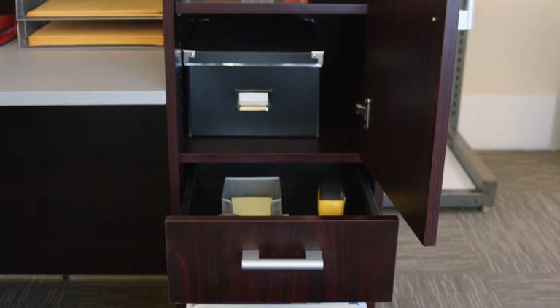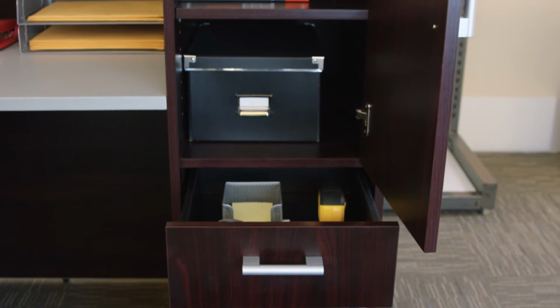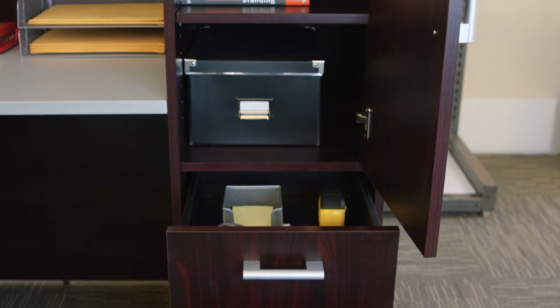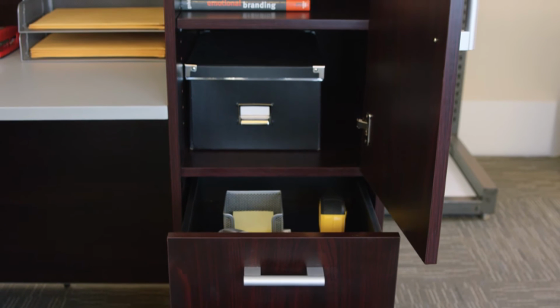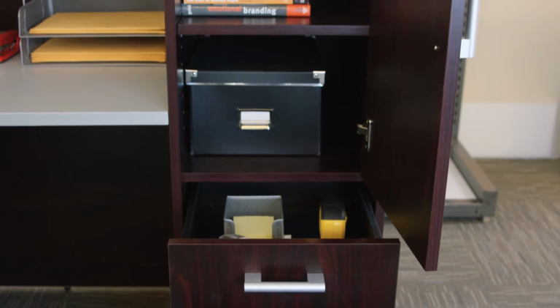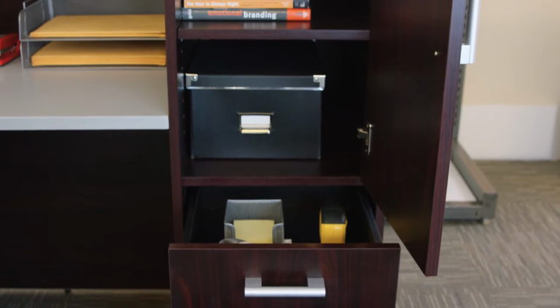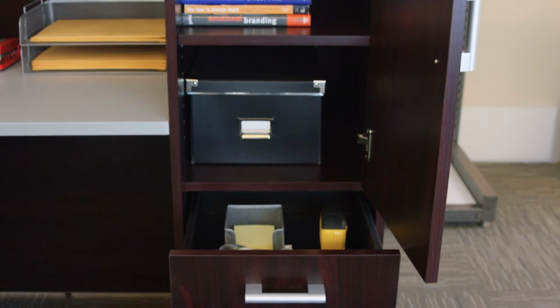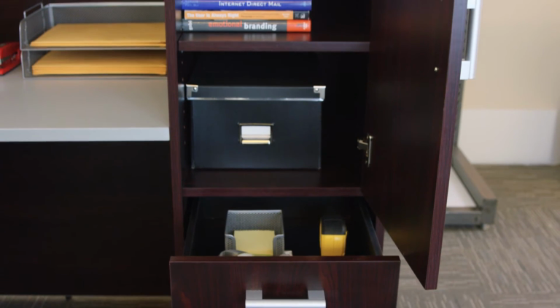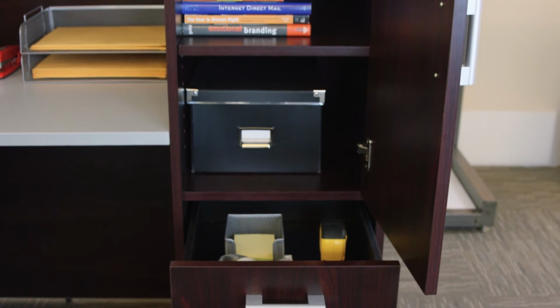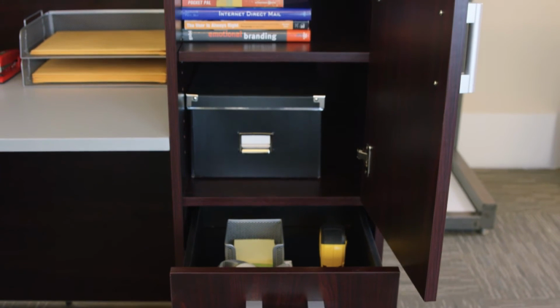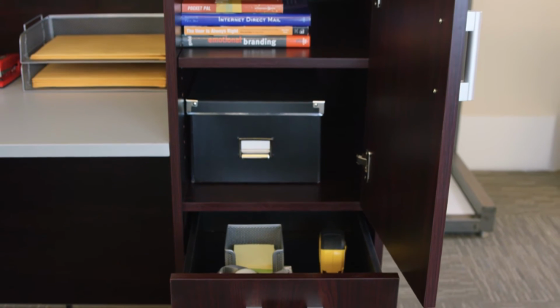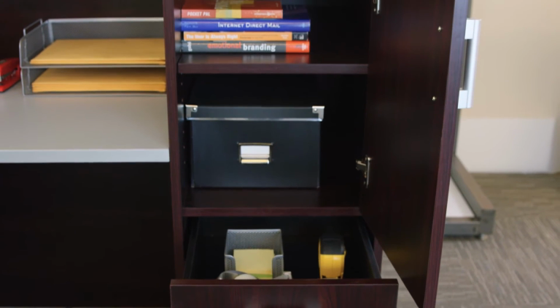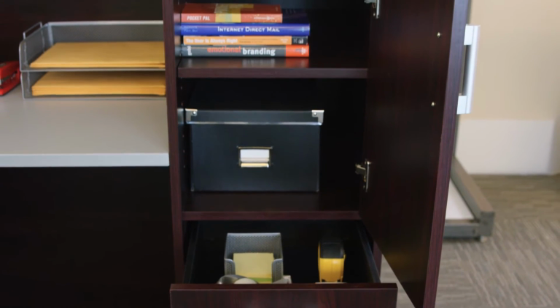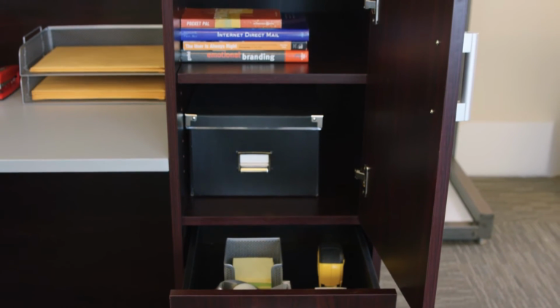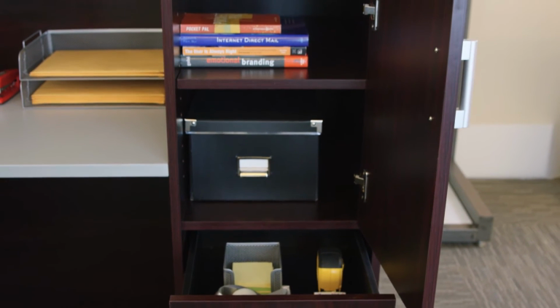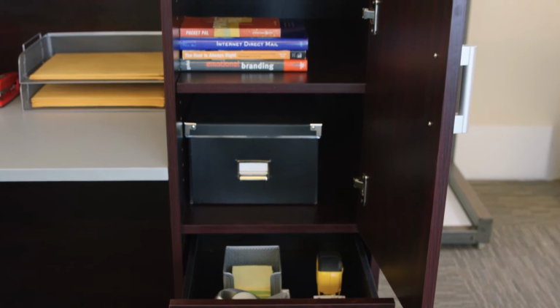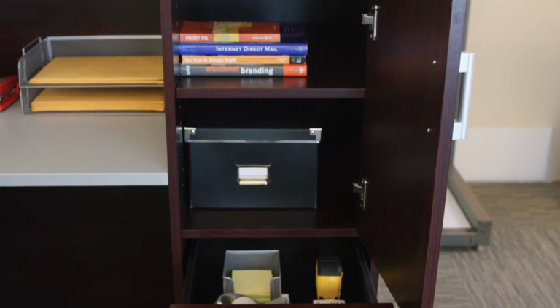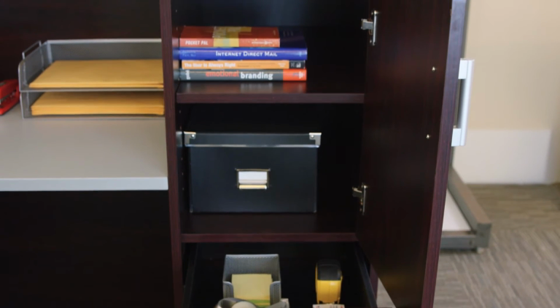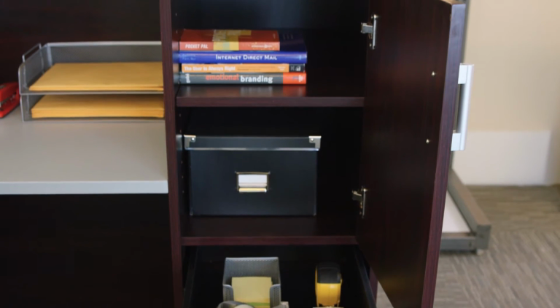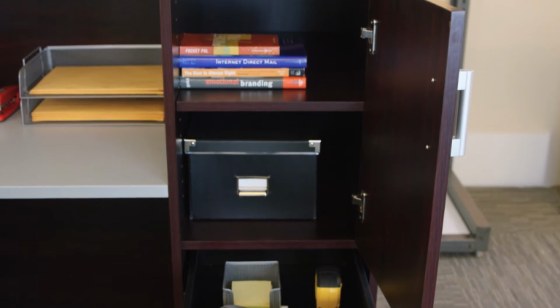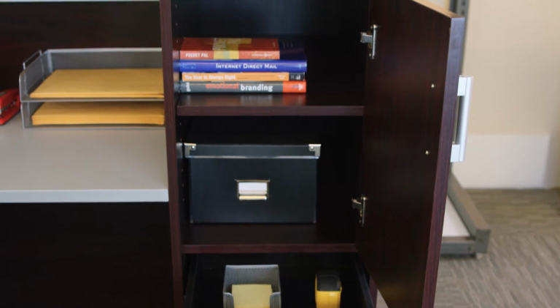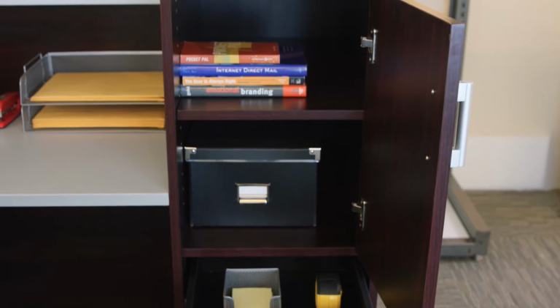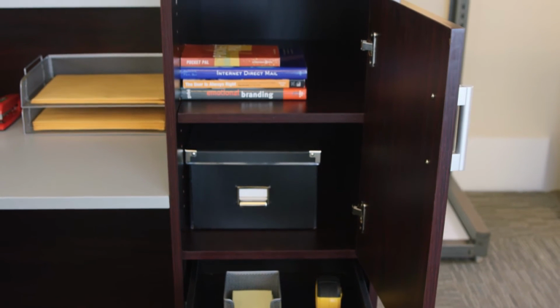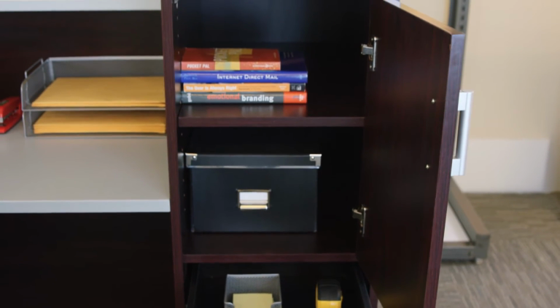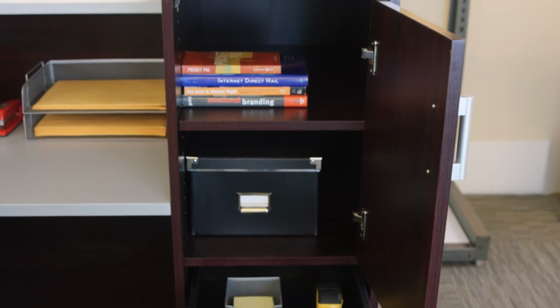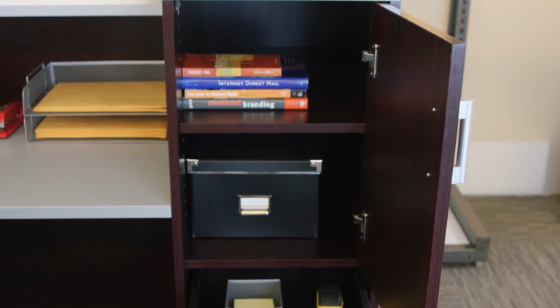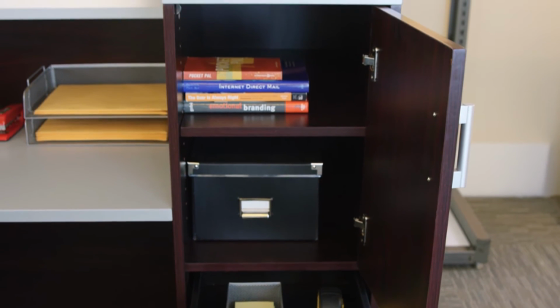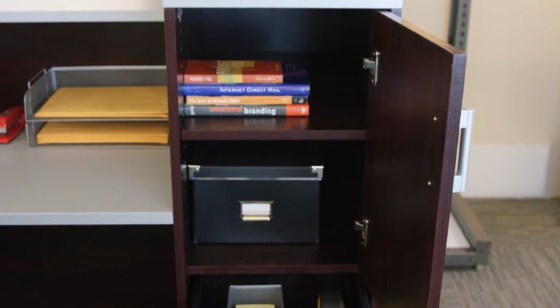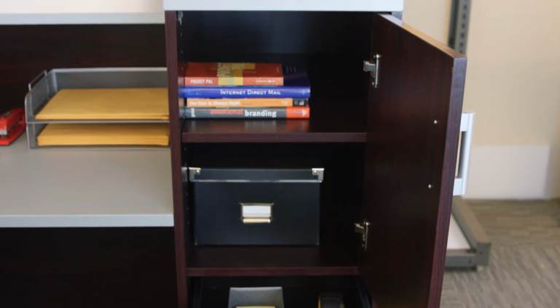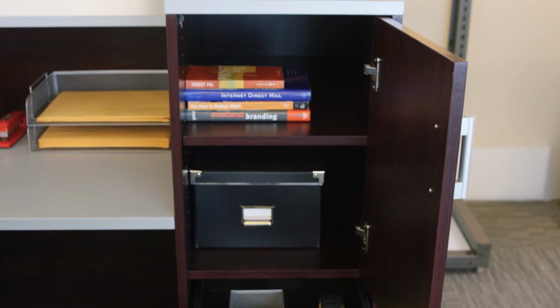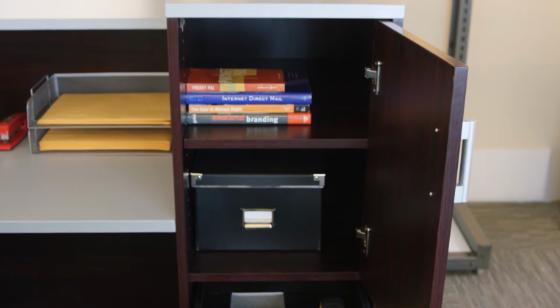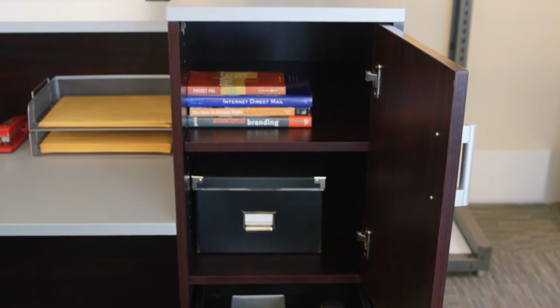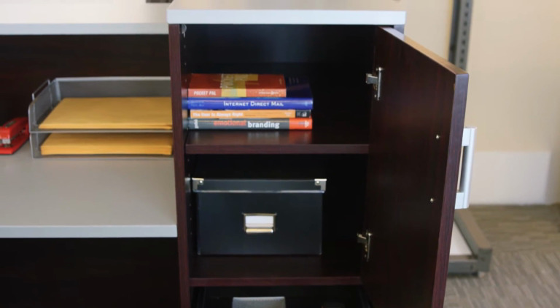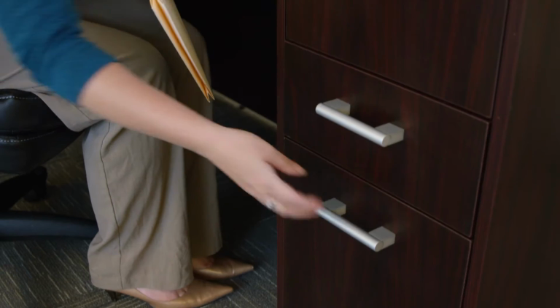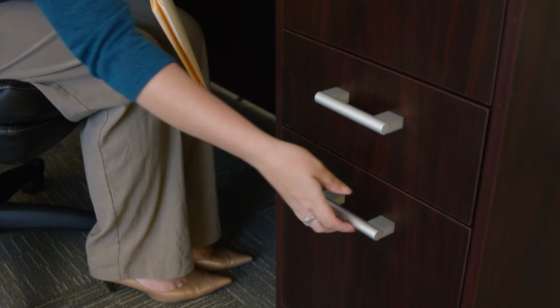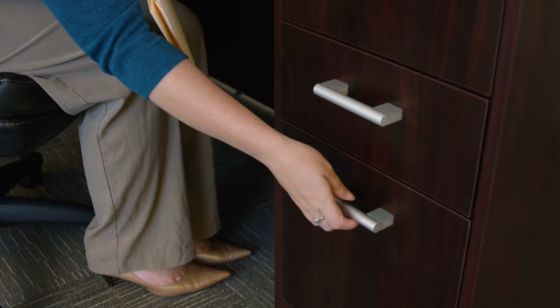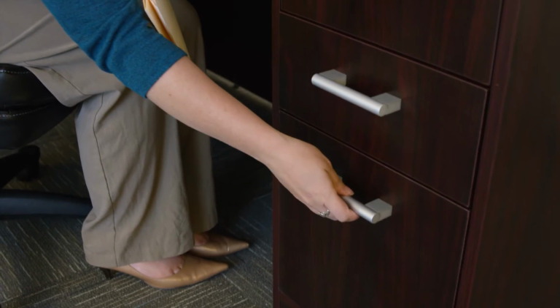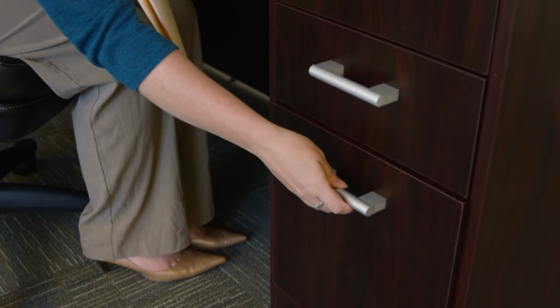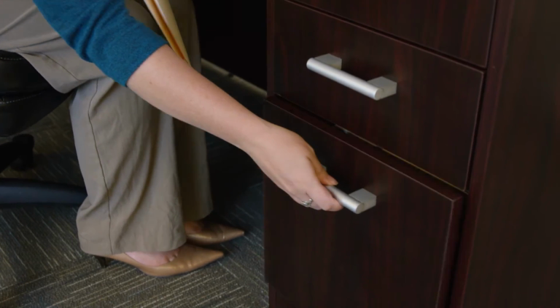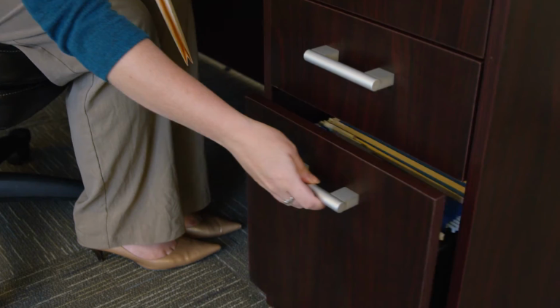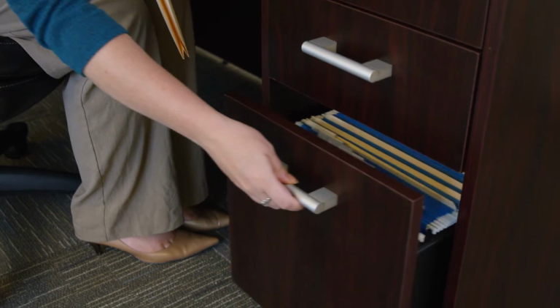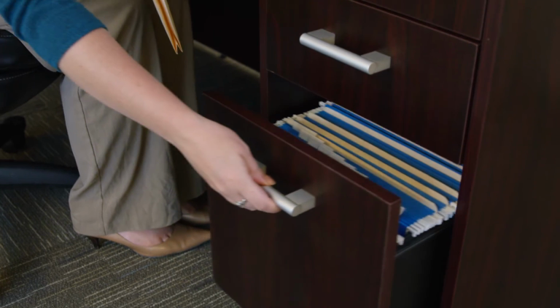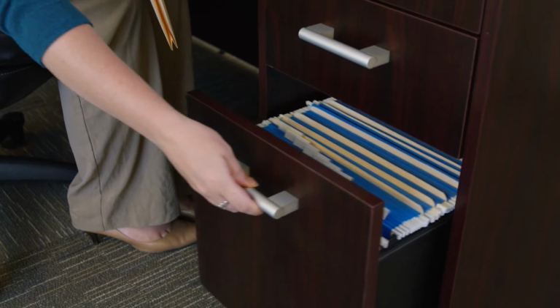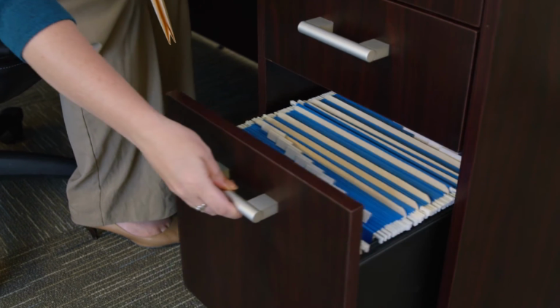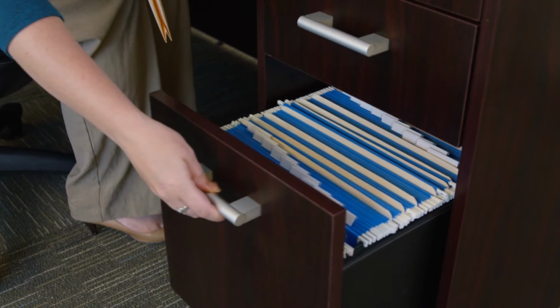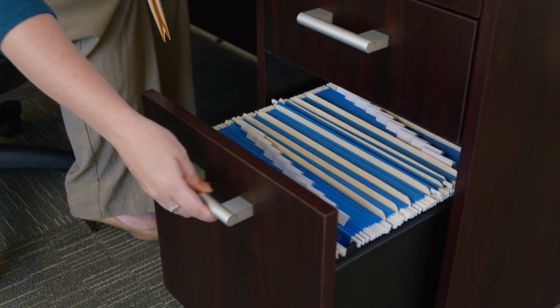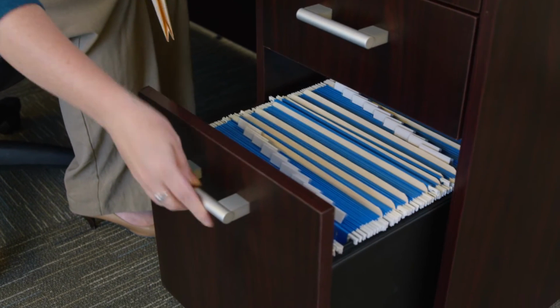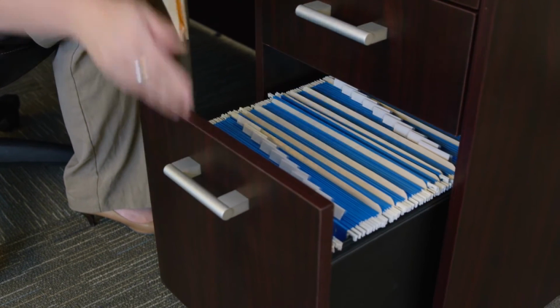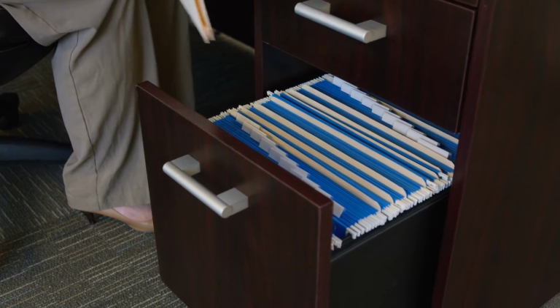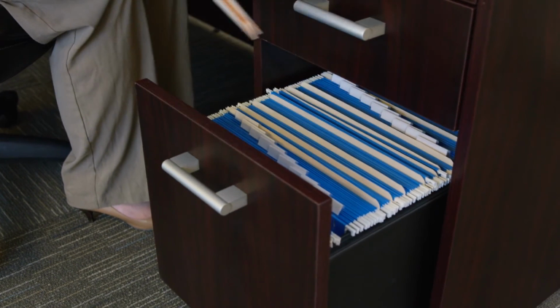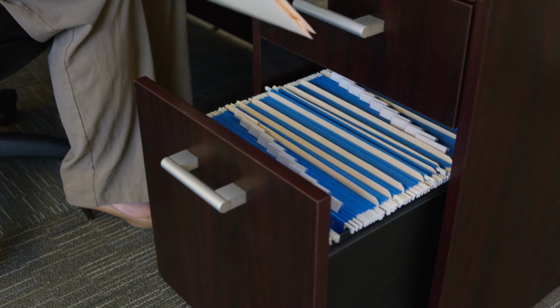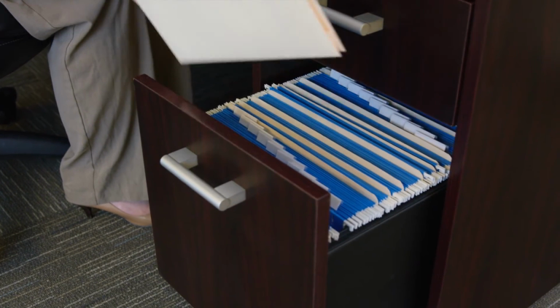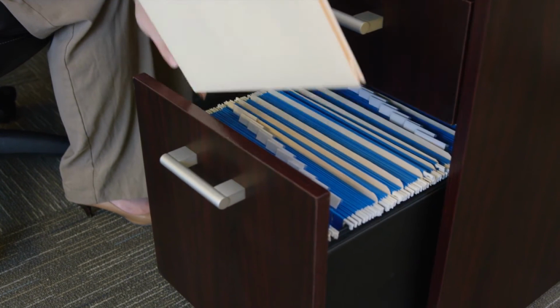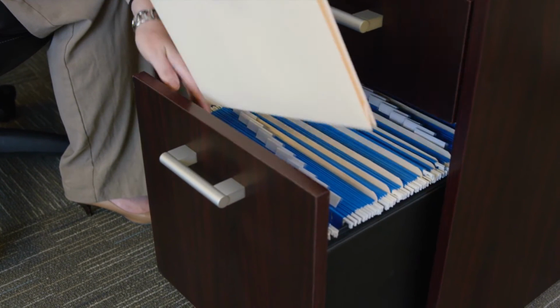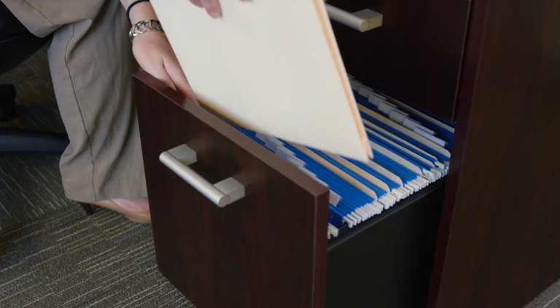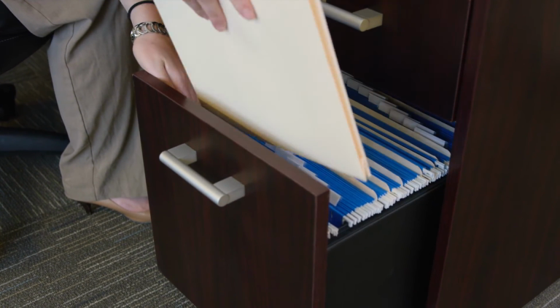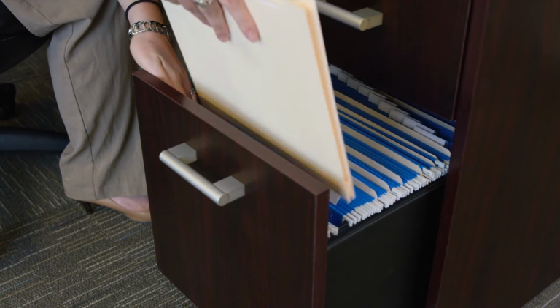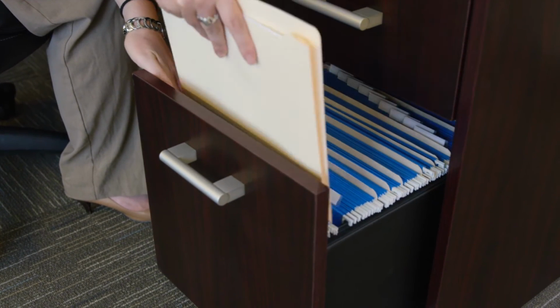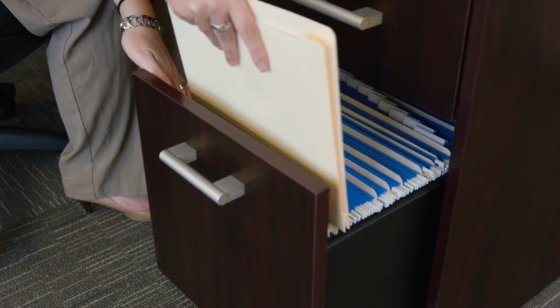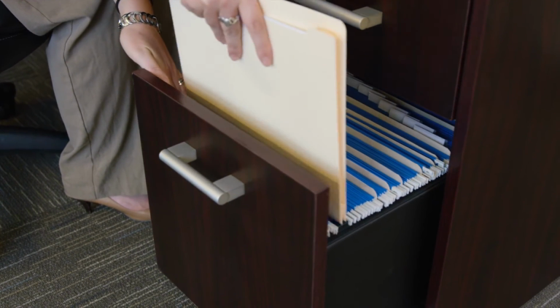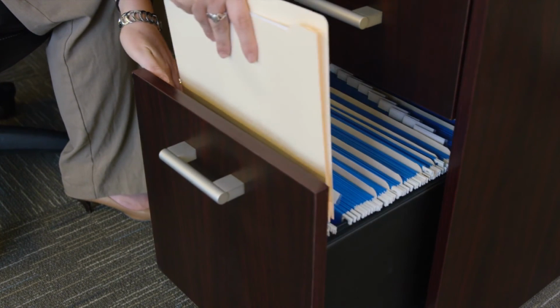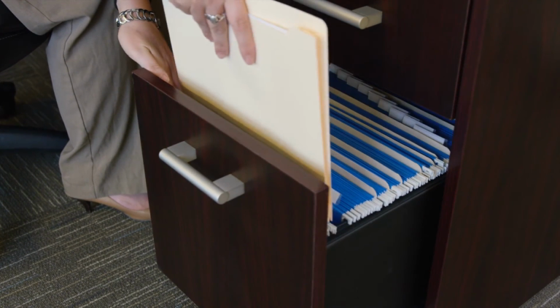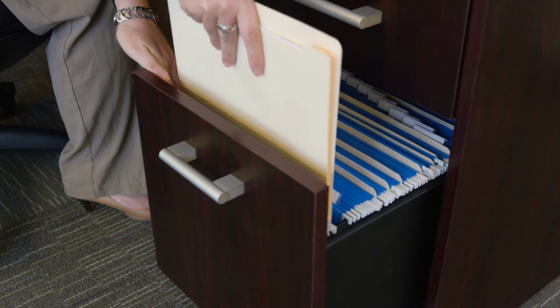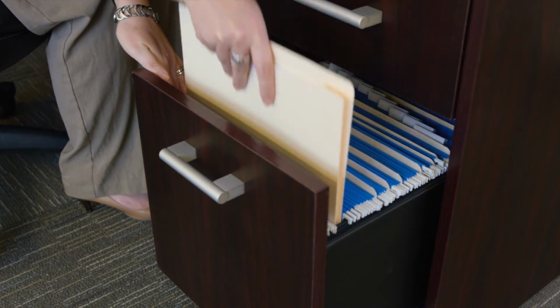one box, one file, and two shelves. The file drawer also accommodates both letter and legal hanging files.